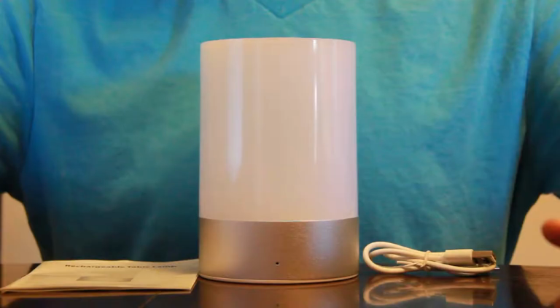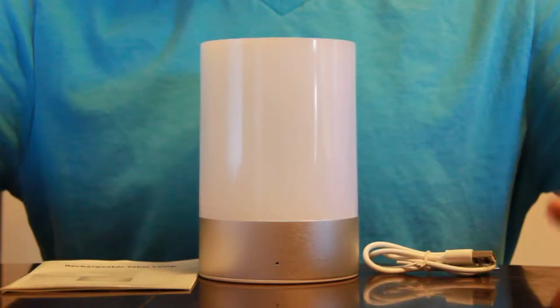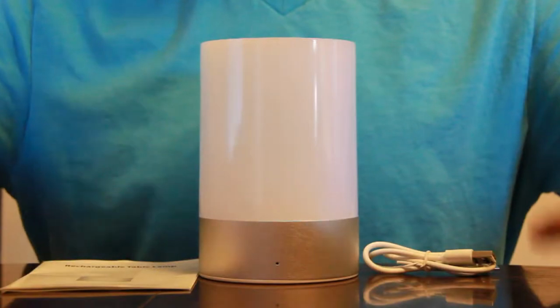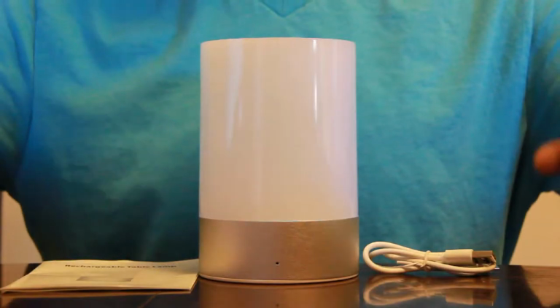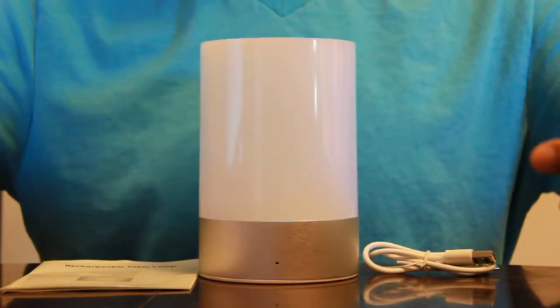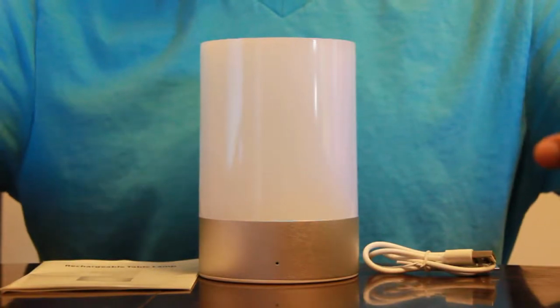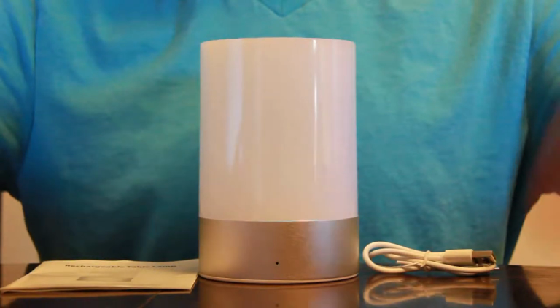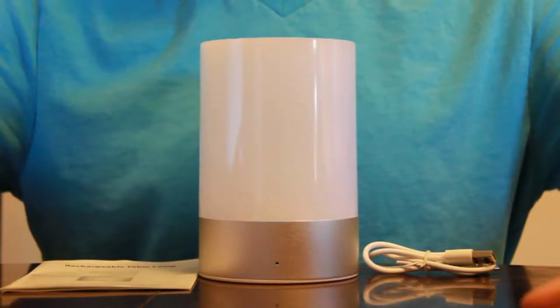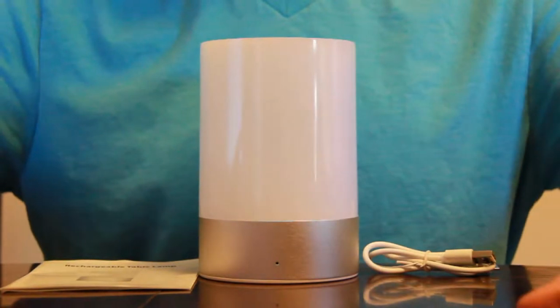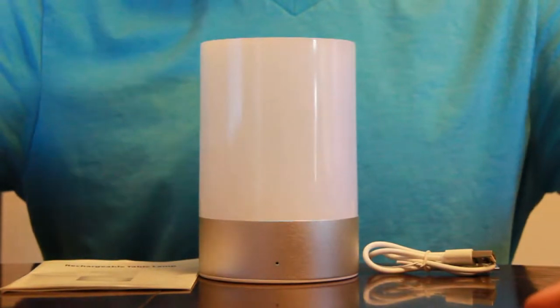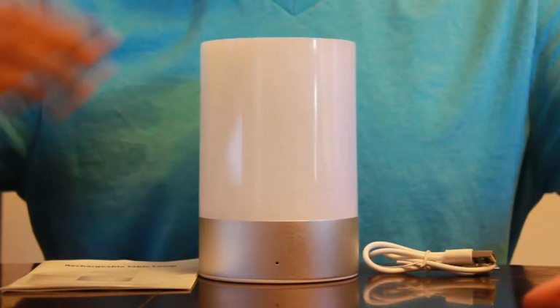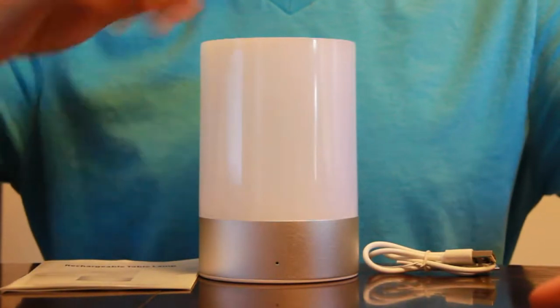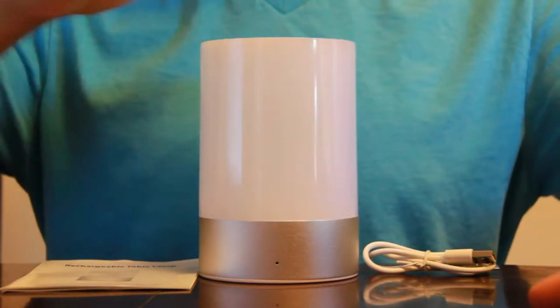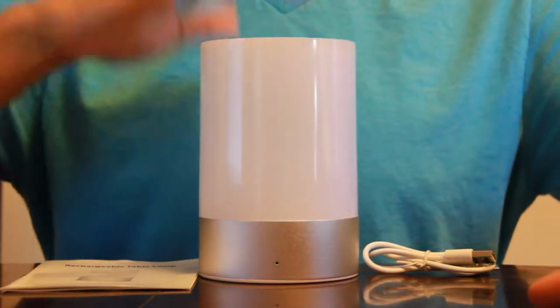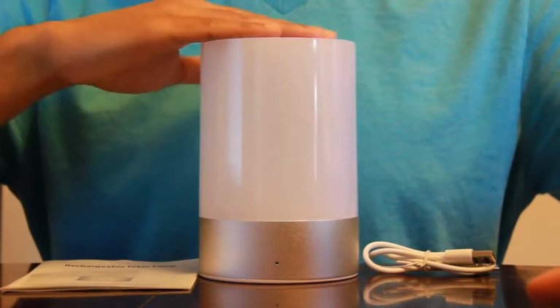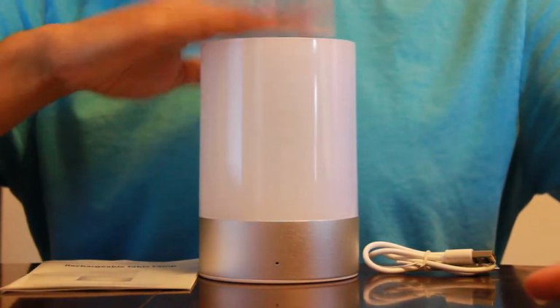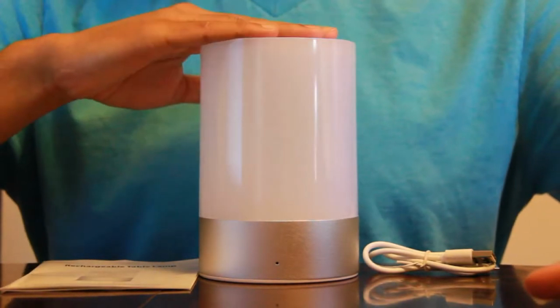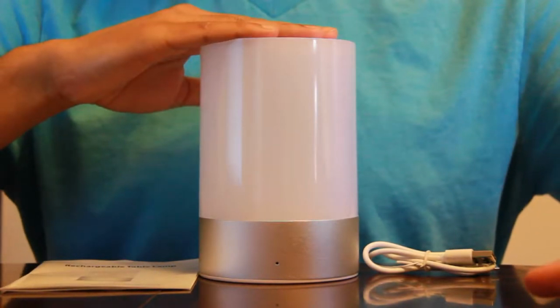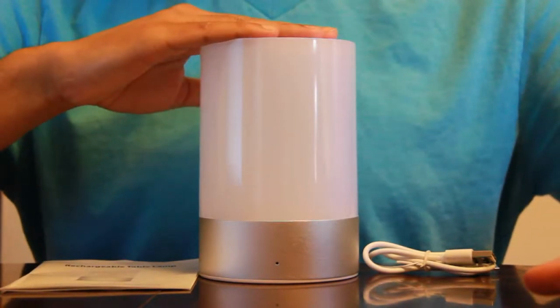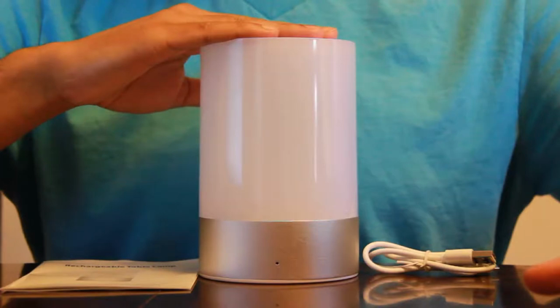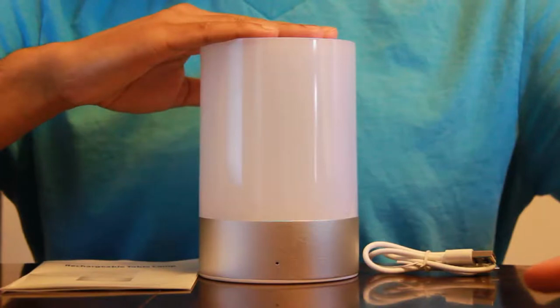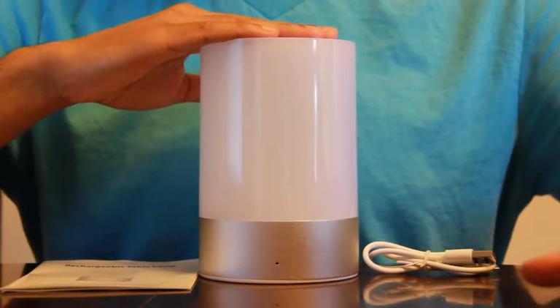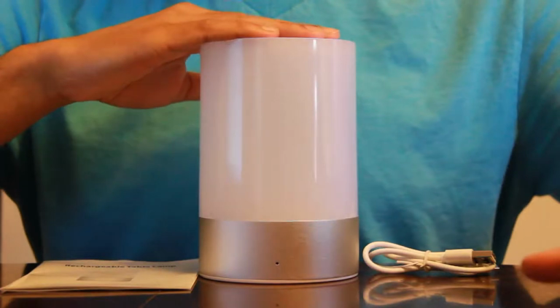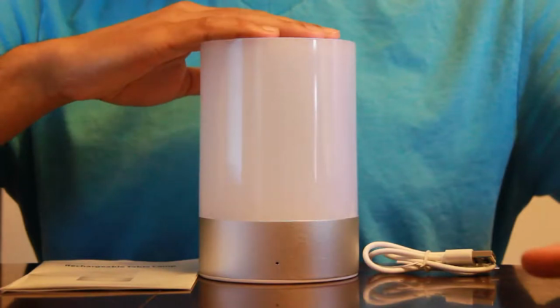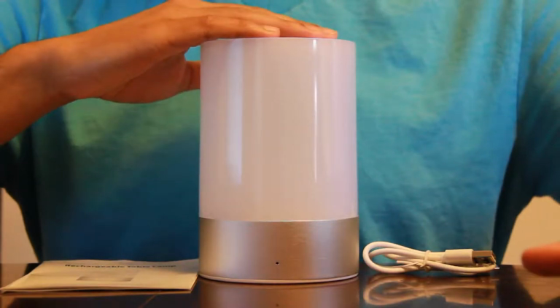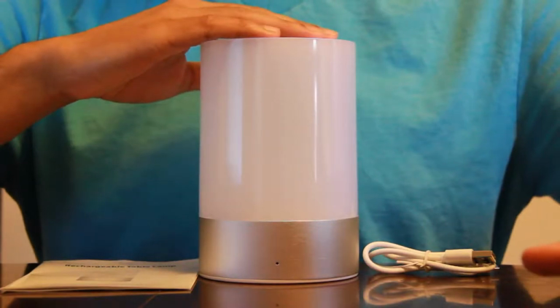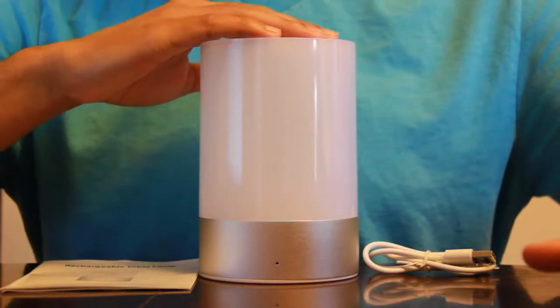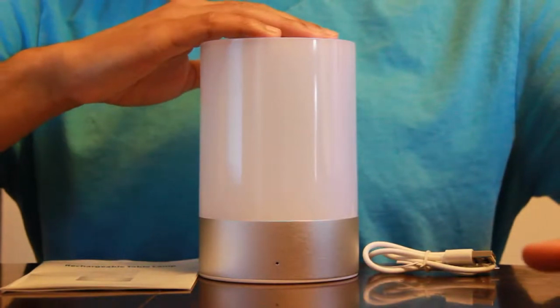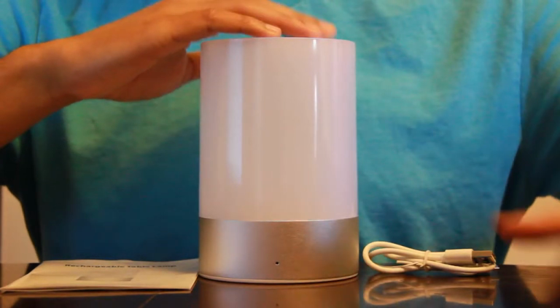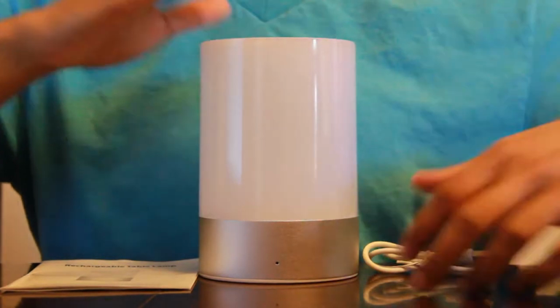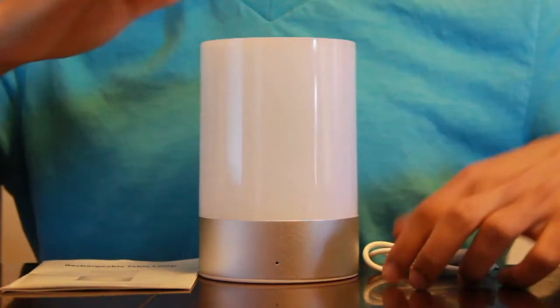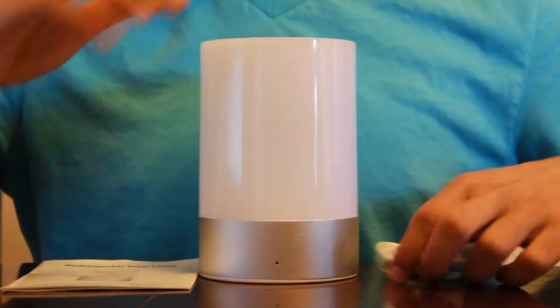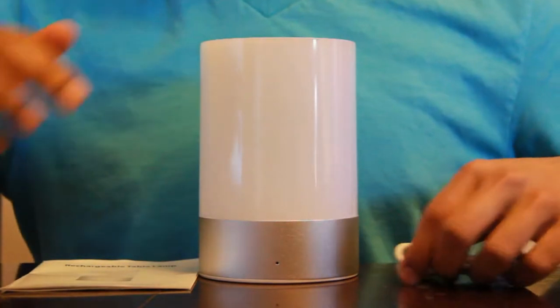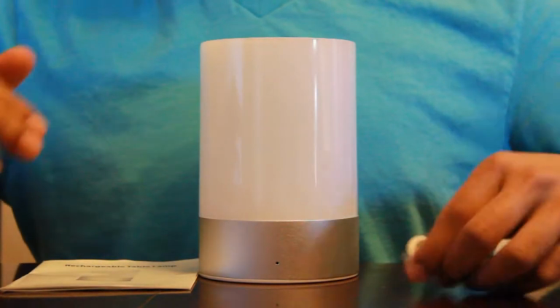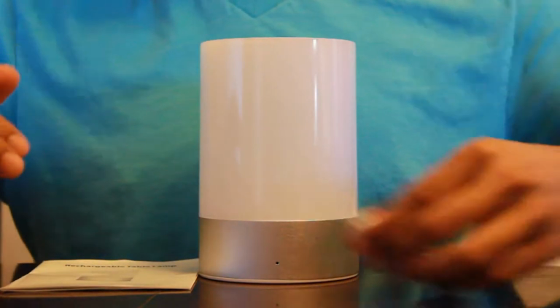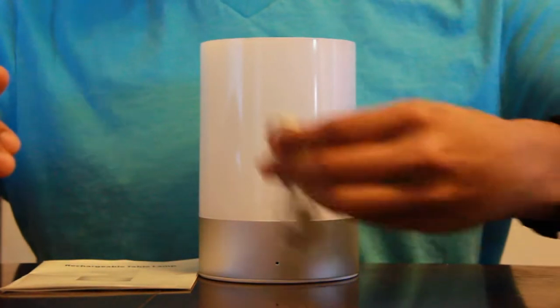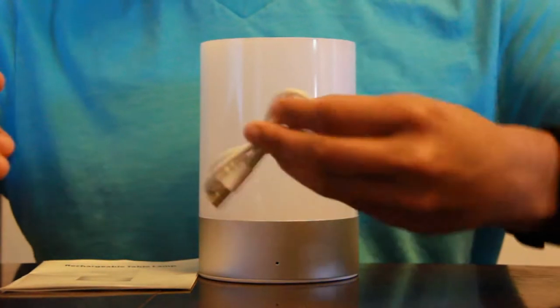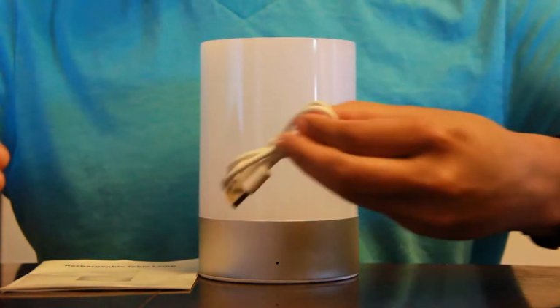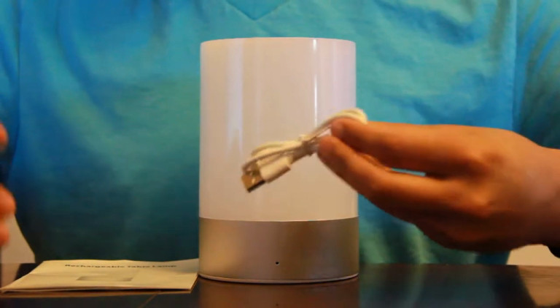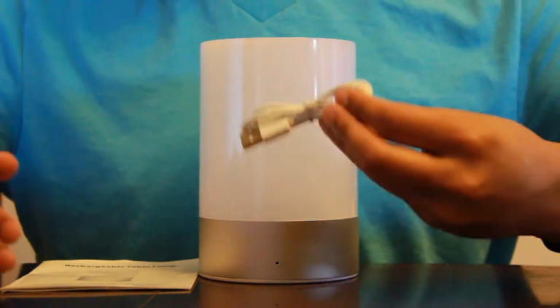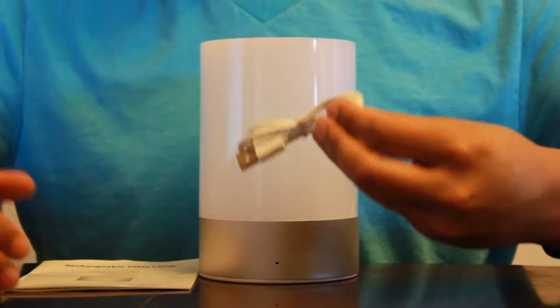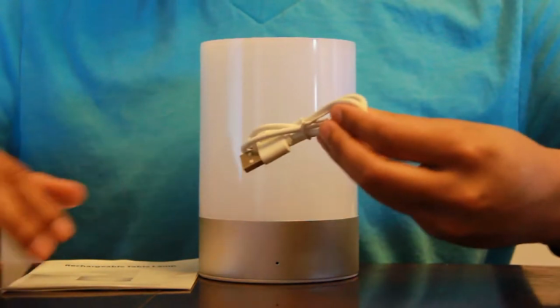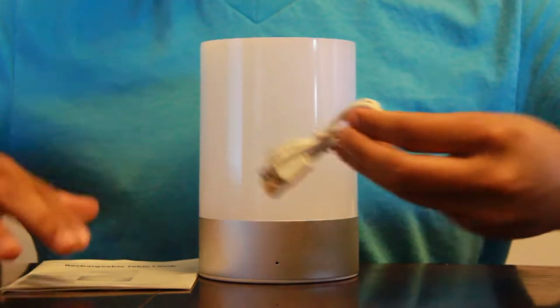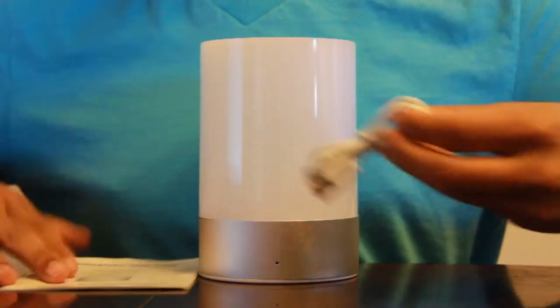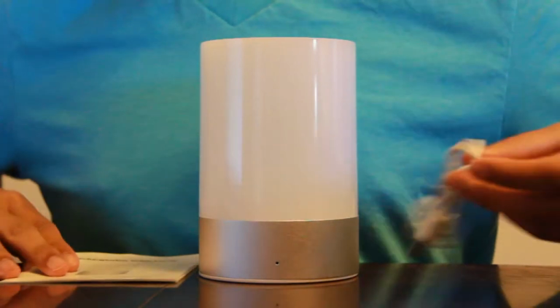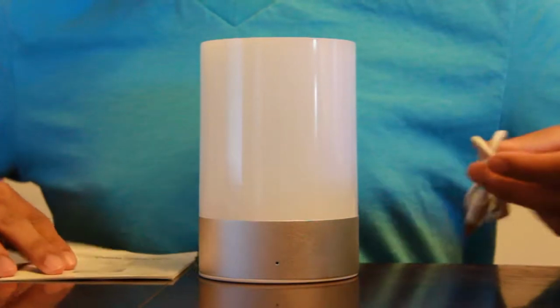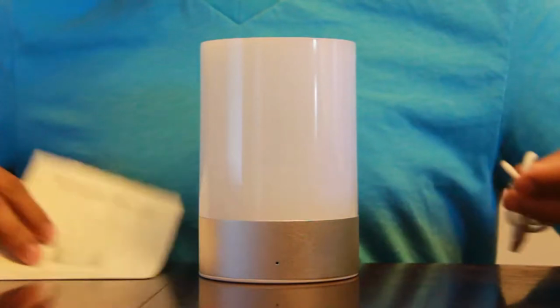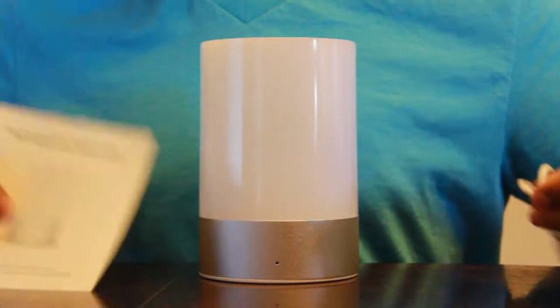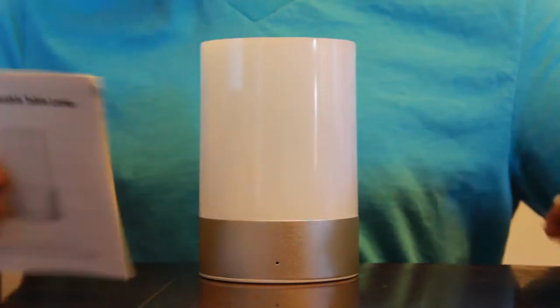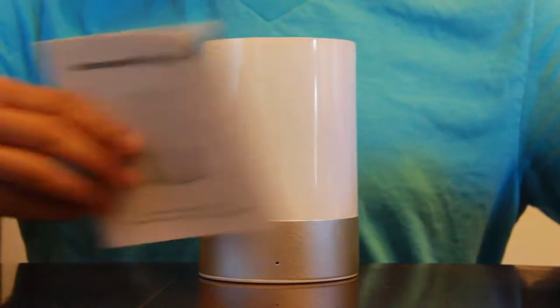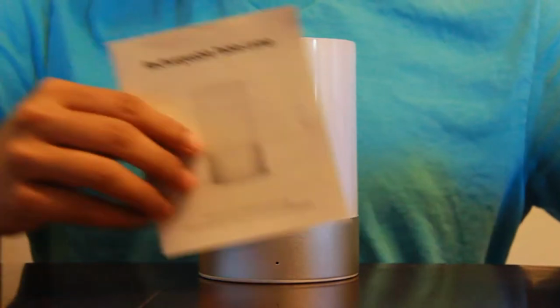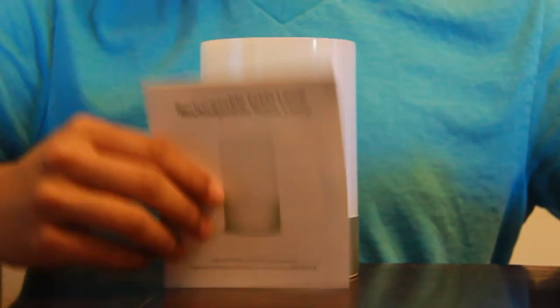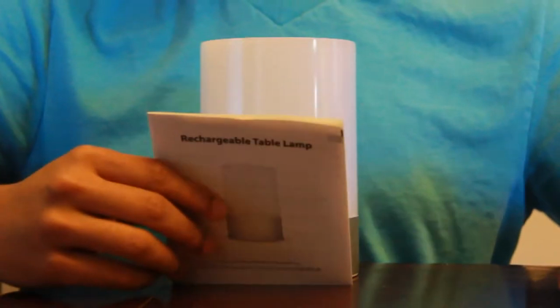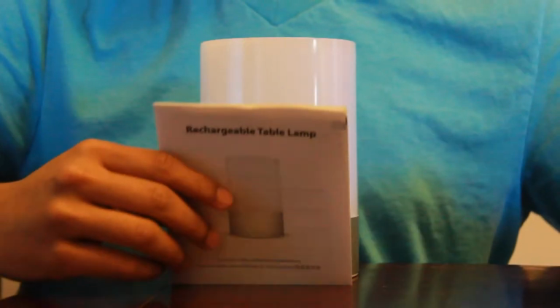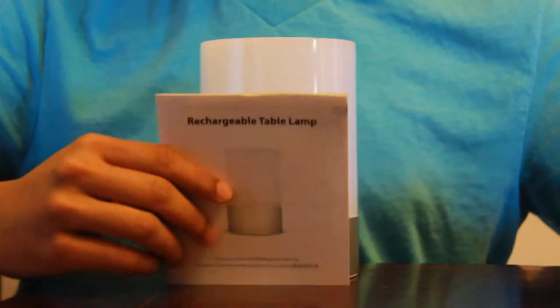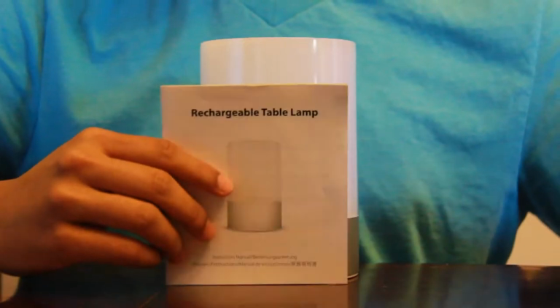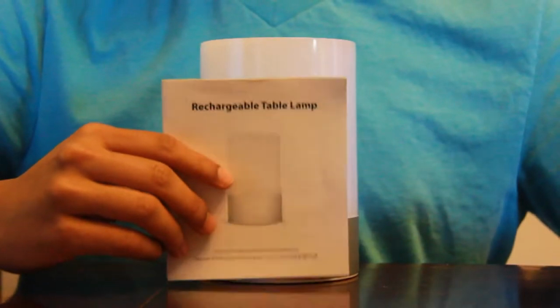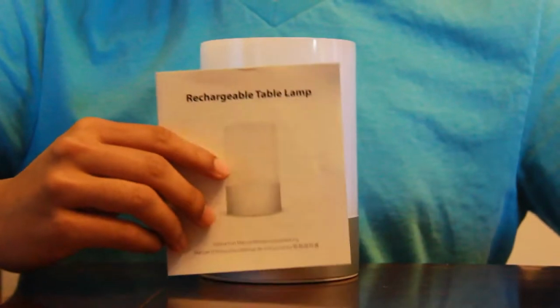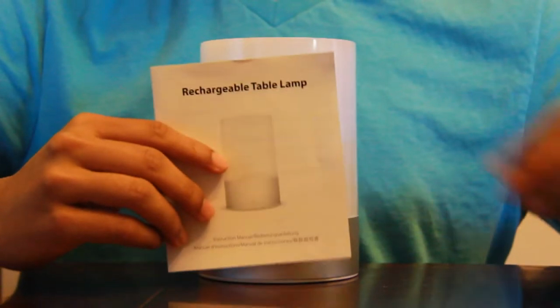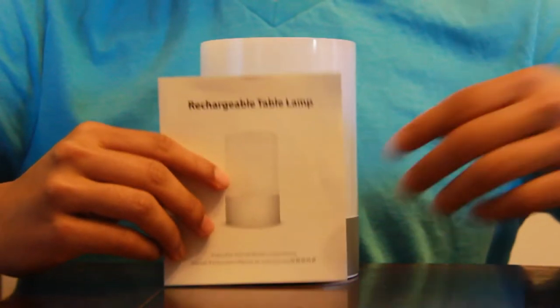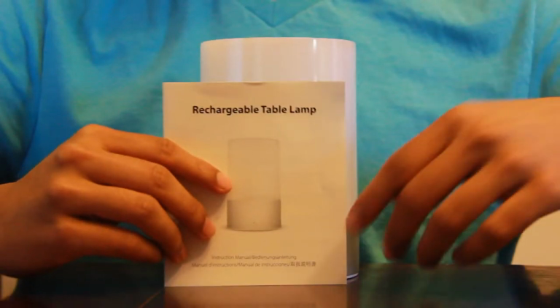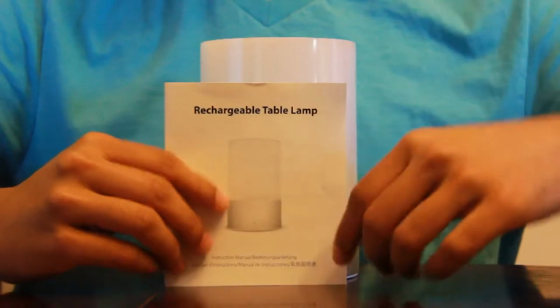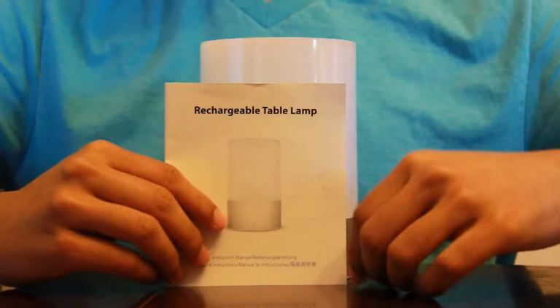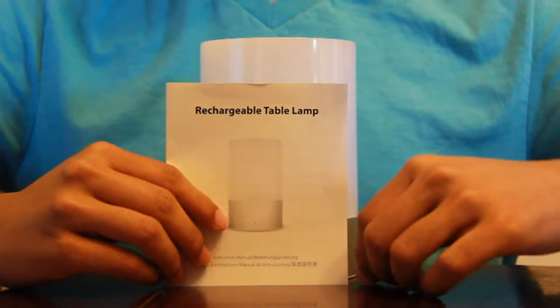So in the box we have the rechargeable LED atmosphere light, a USB cable for charging, and a user manual that's in multiple languages.